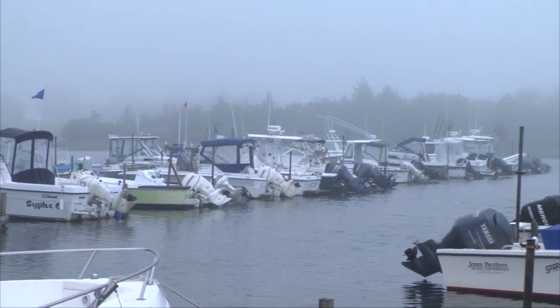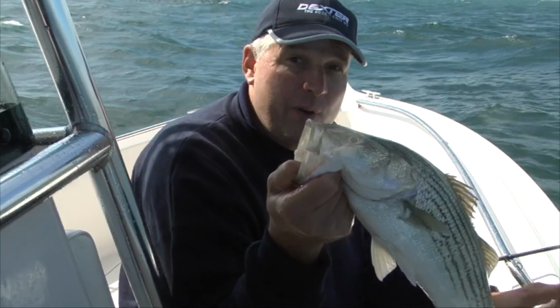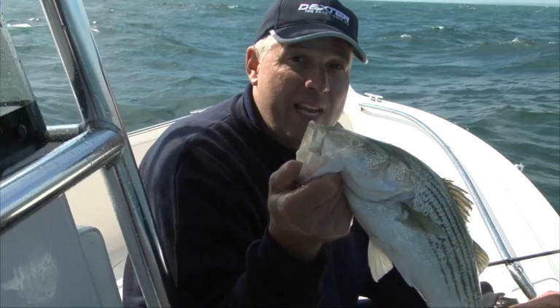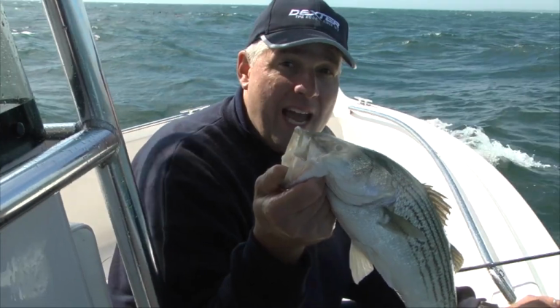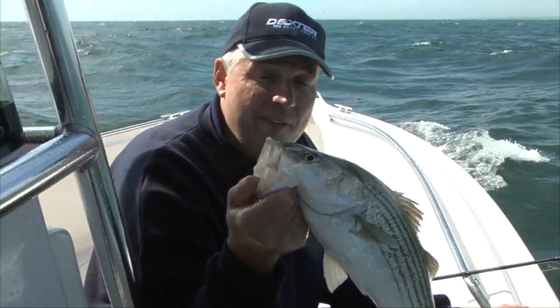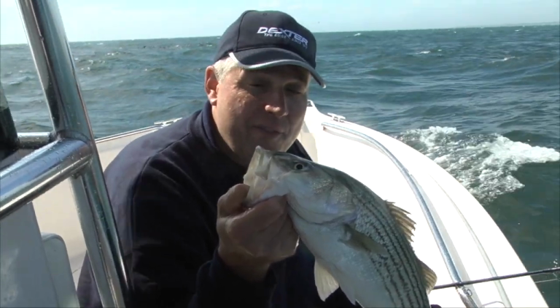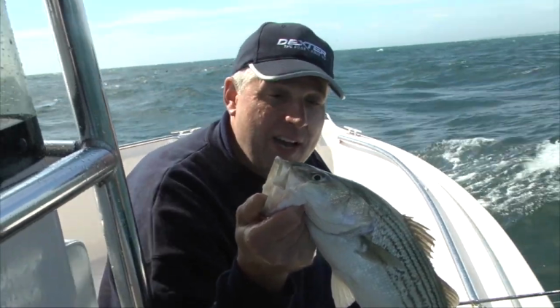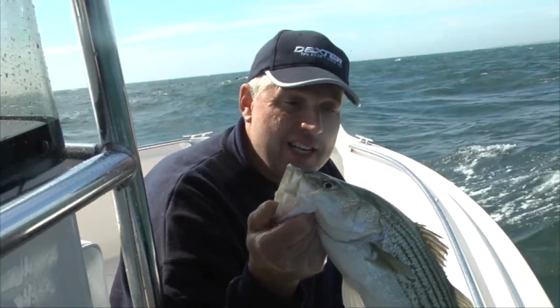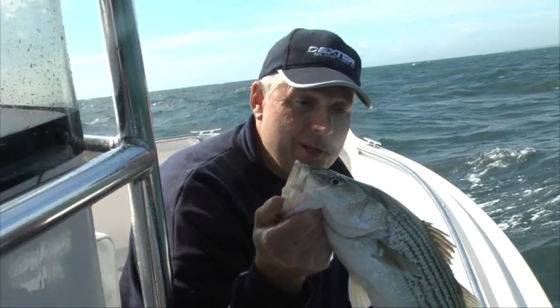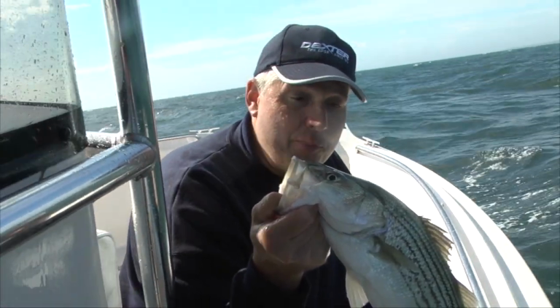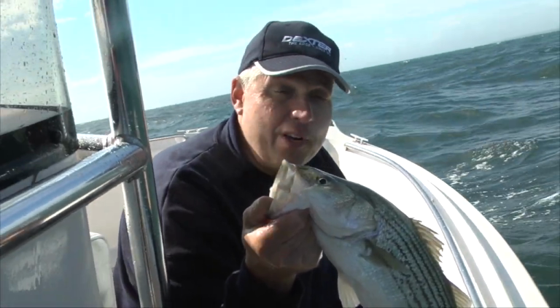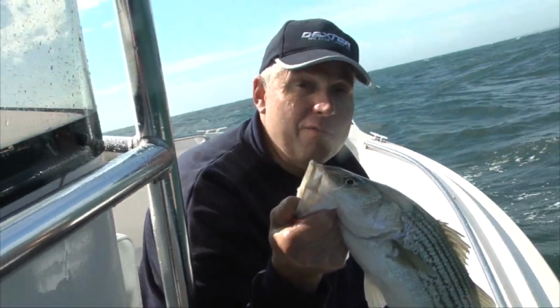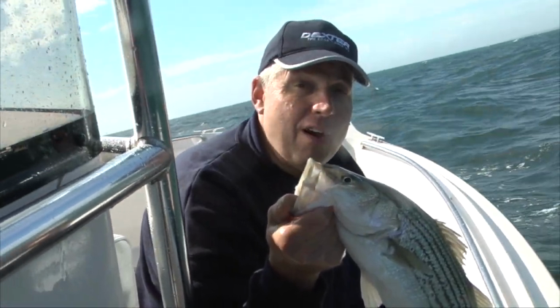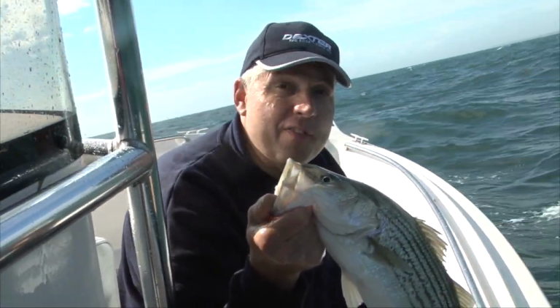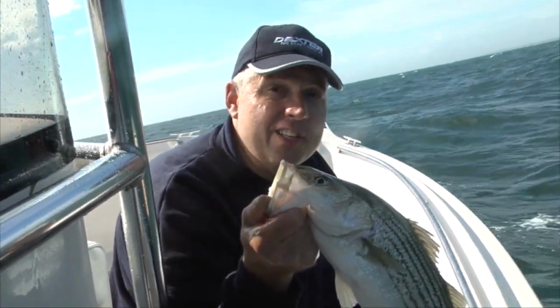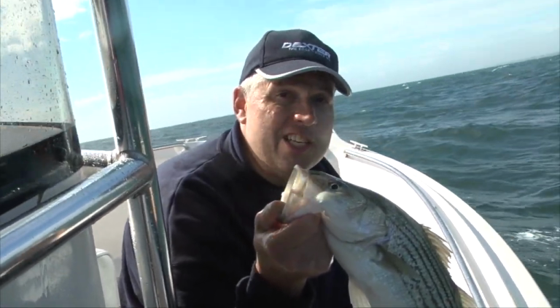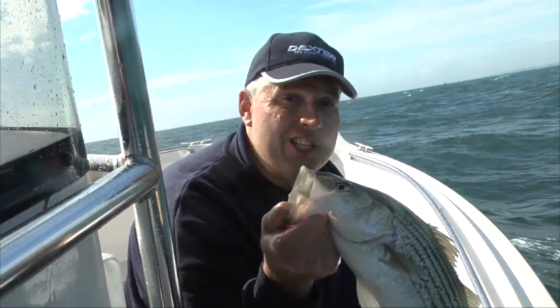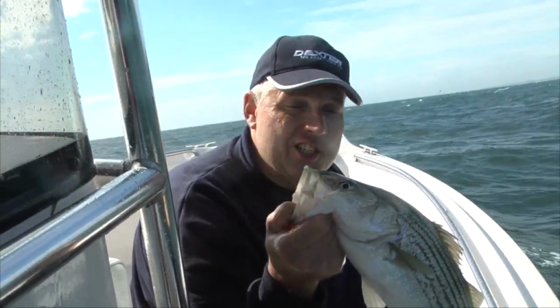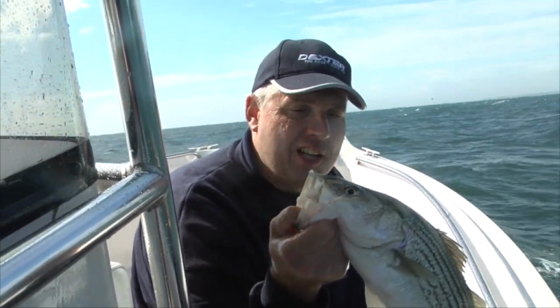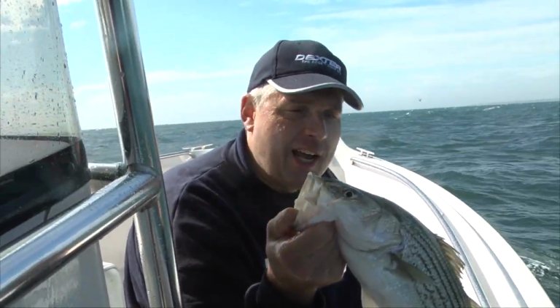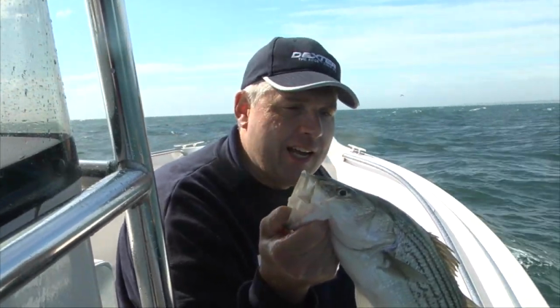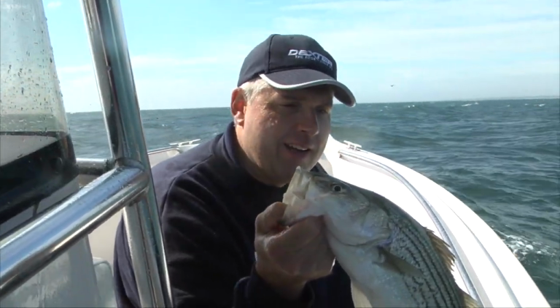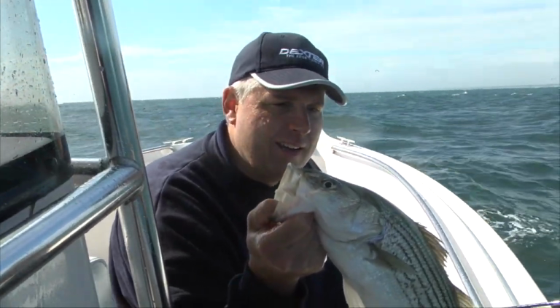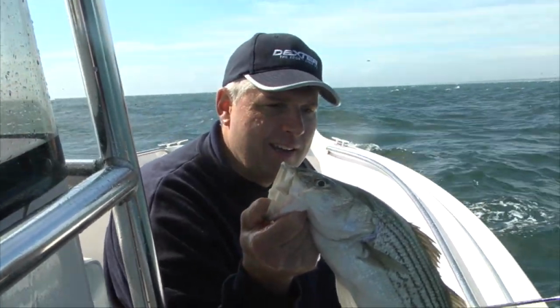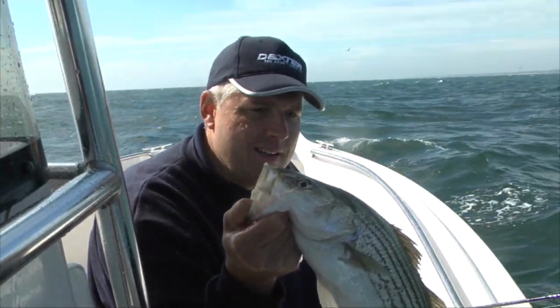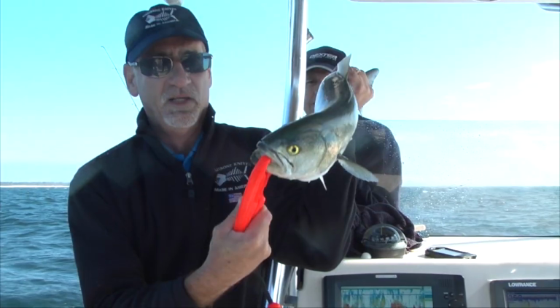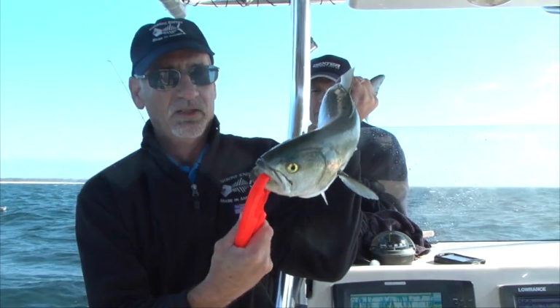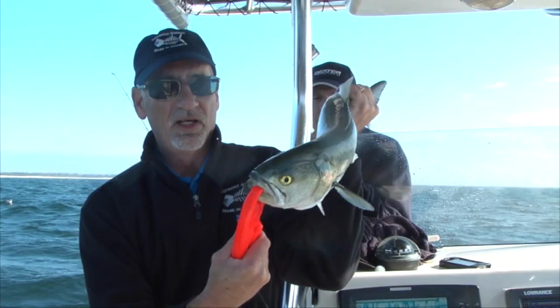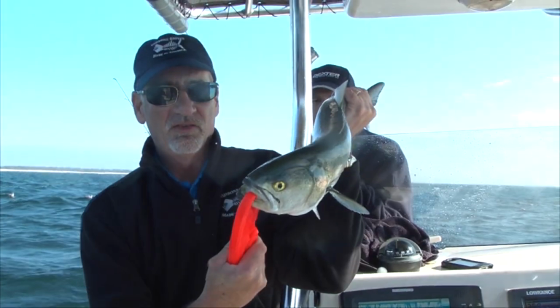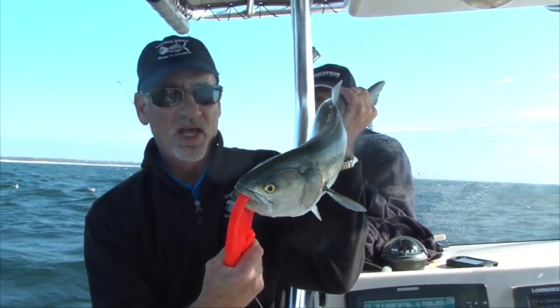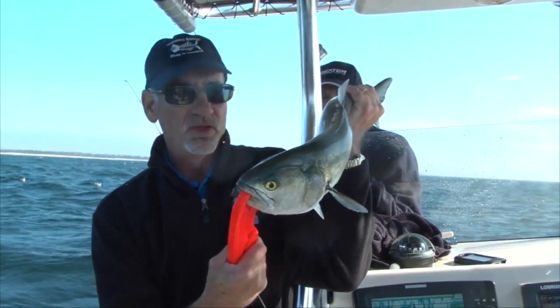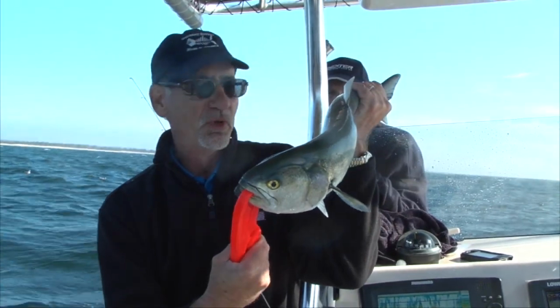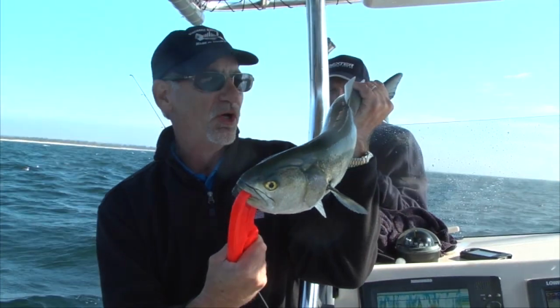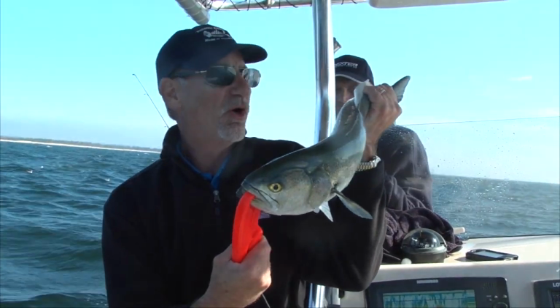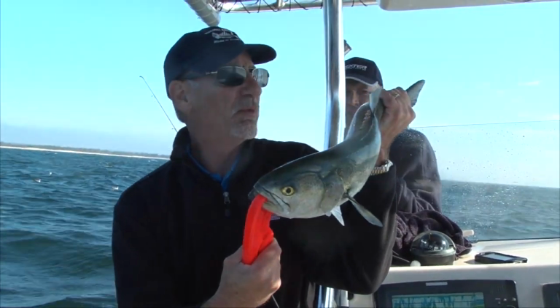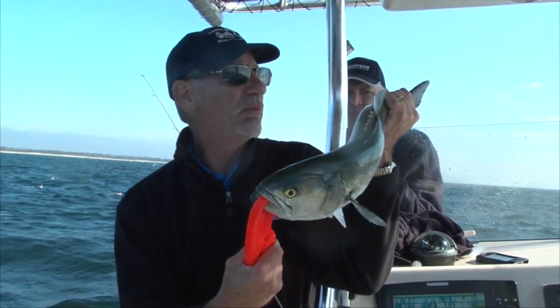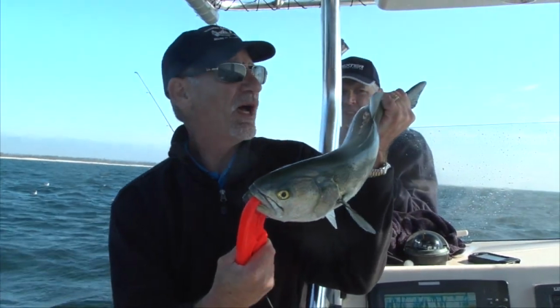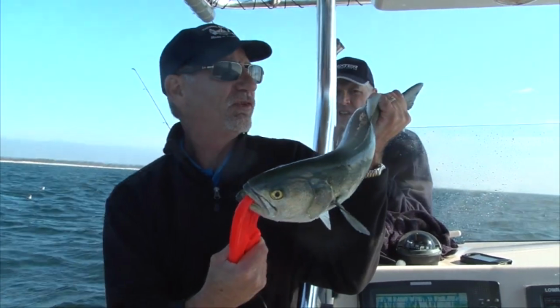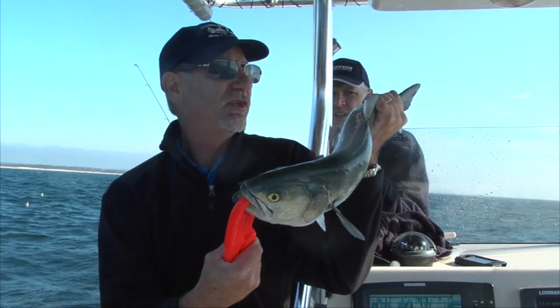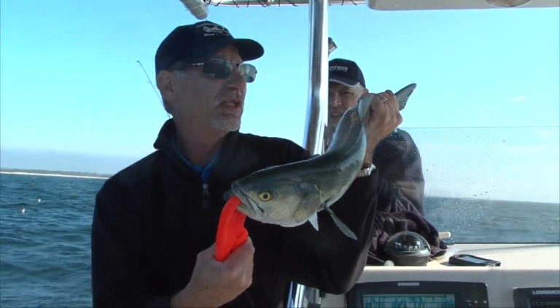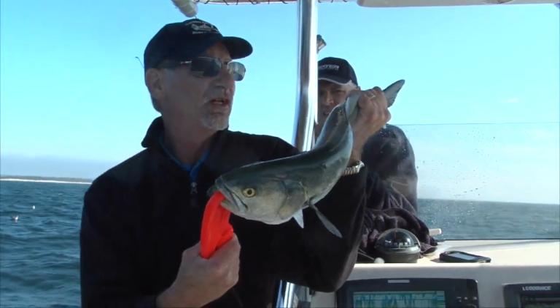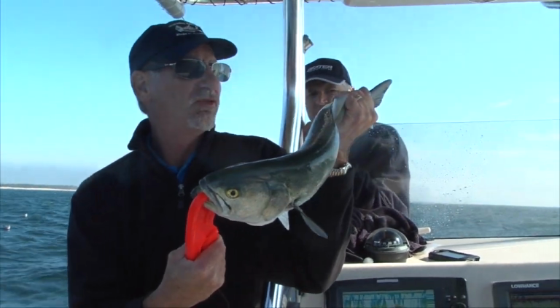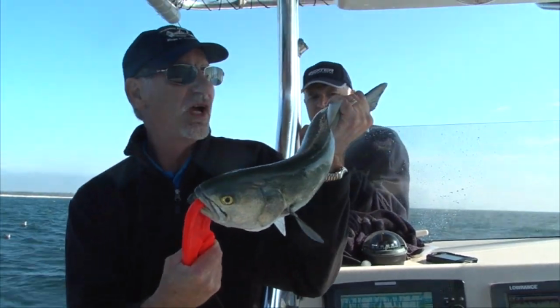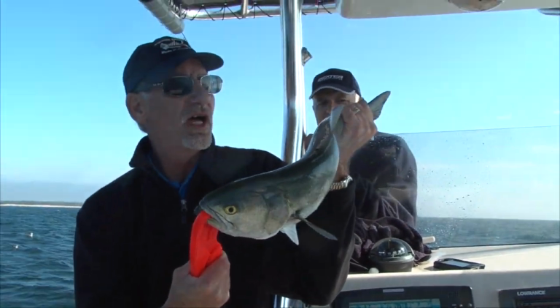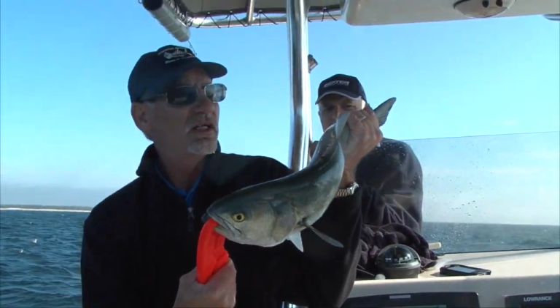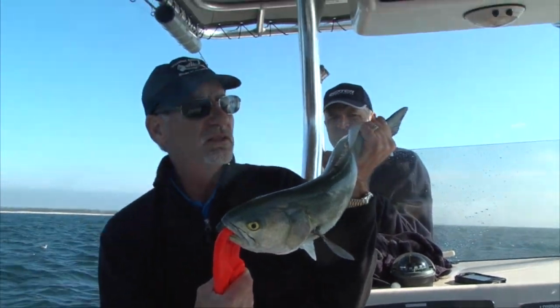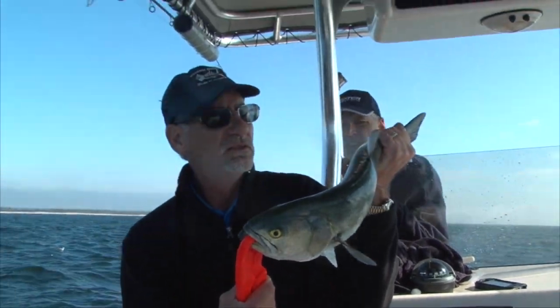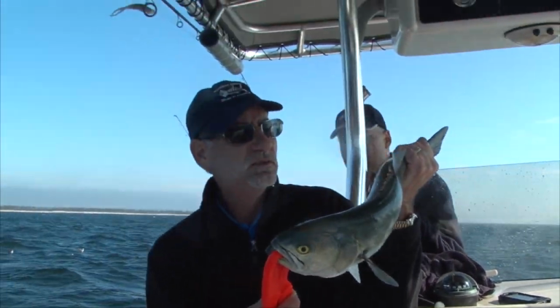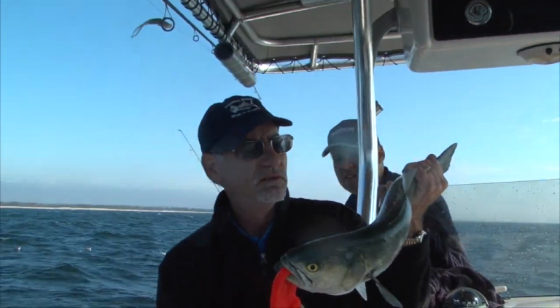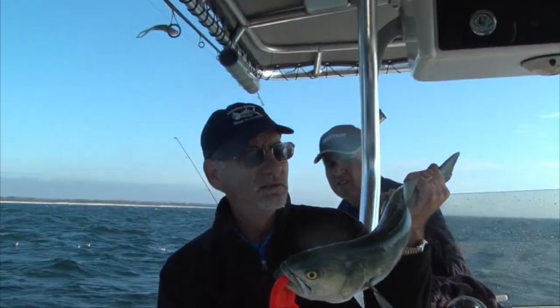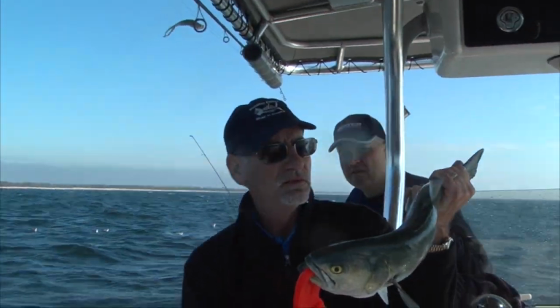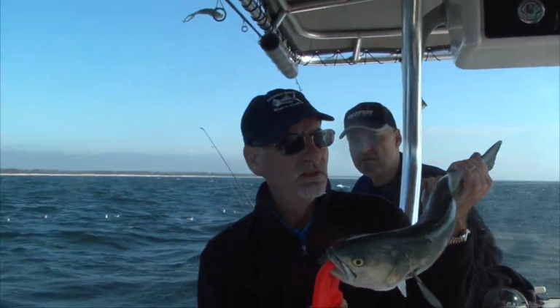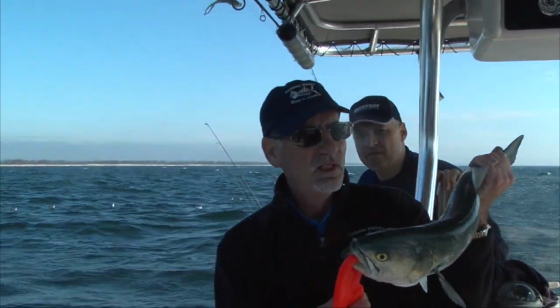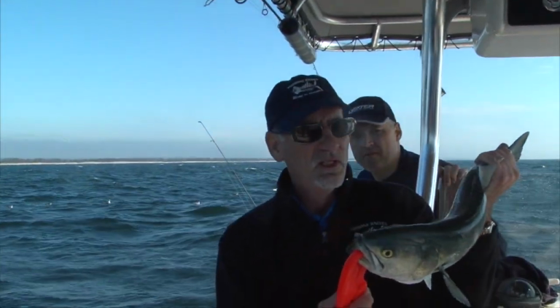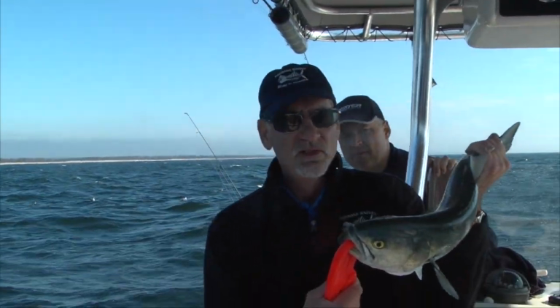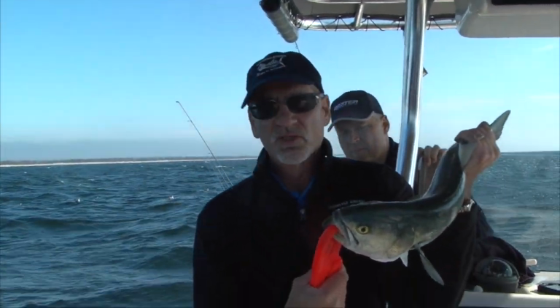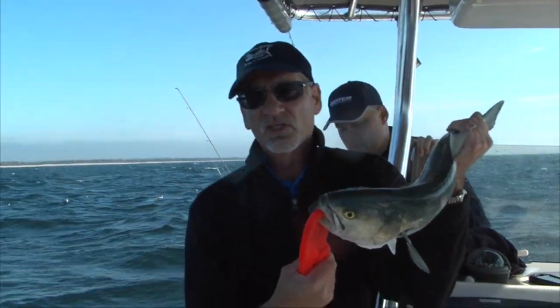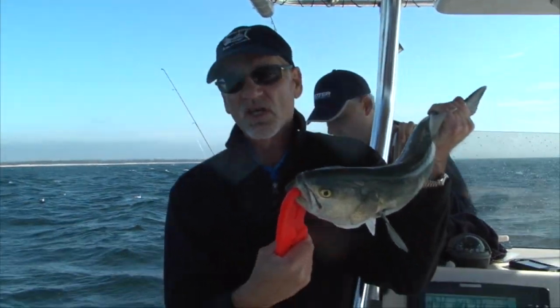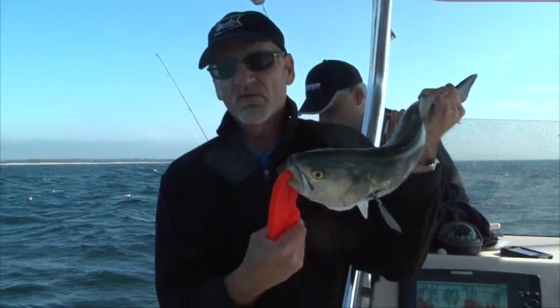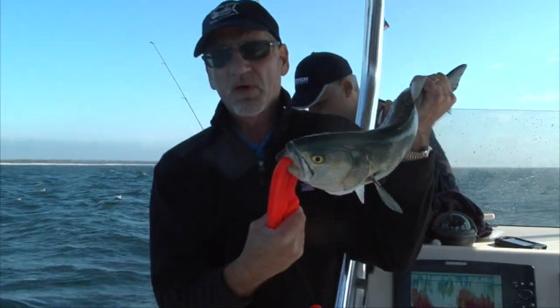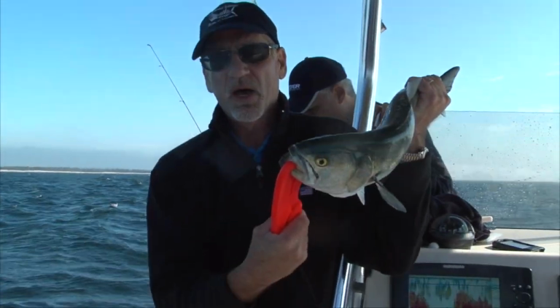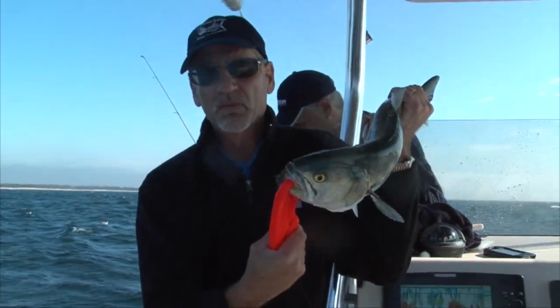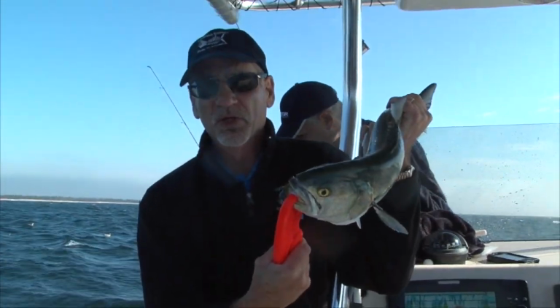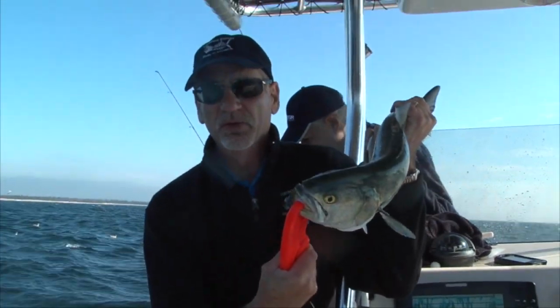We have some pretty rough conditions today. Right size blue — how many pounds do you think that is, Jack? Six, seven pound blue.